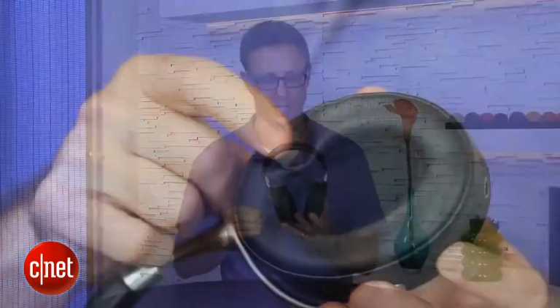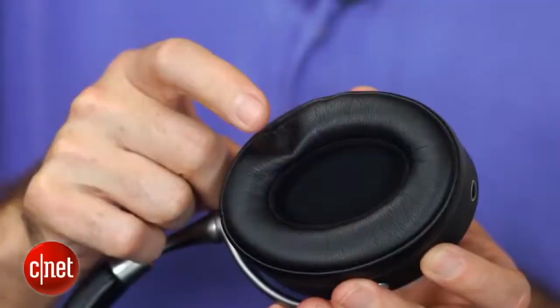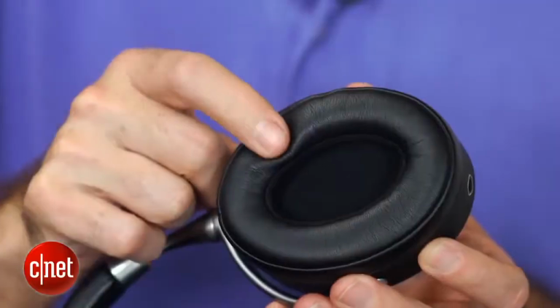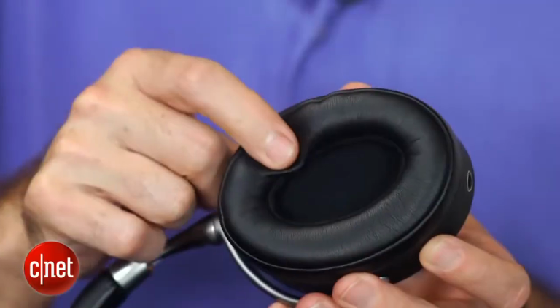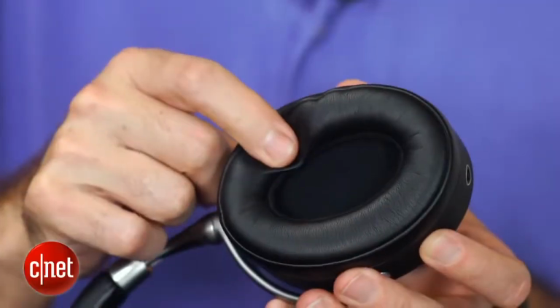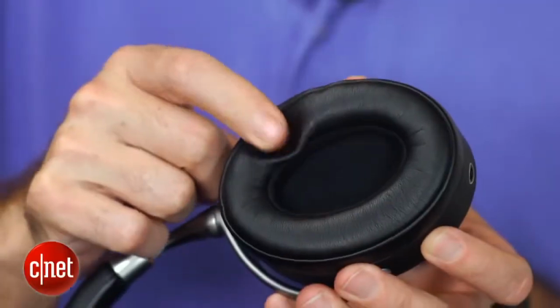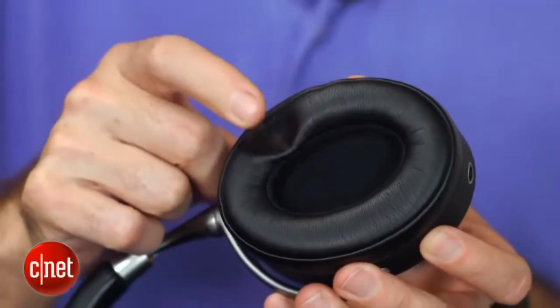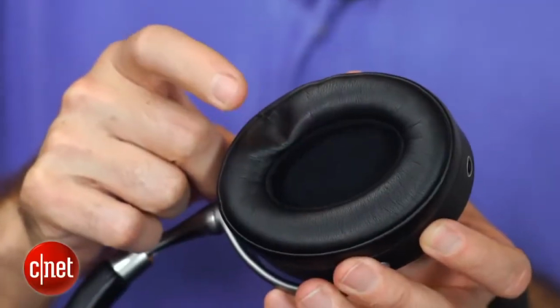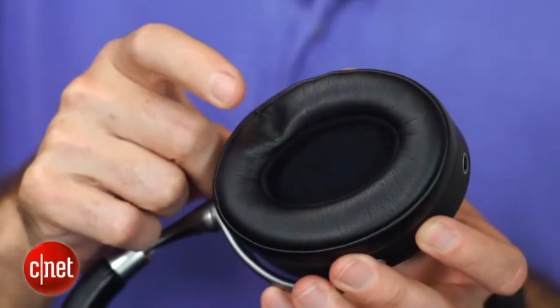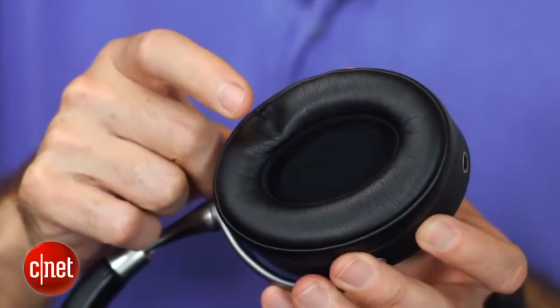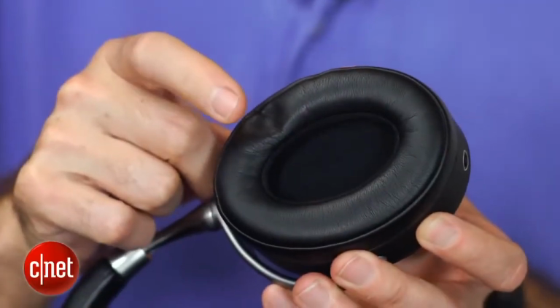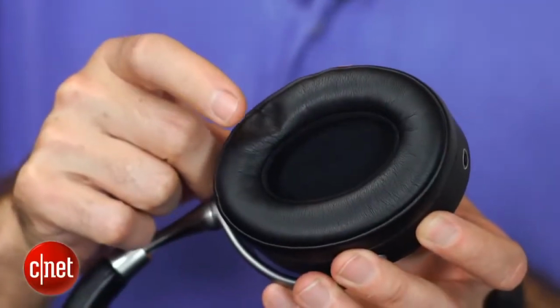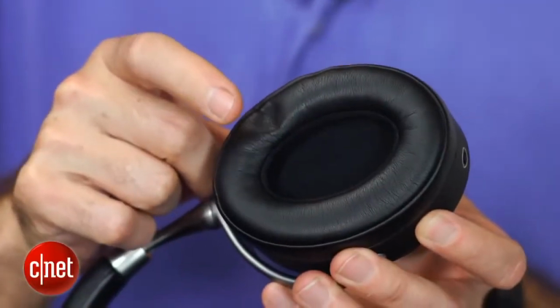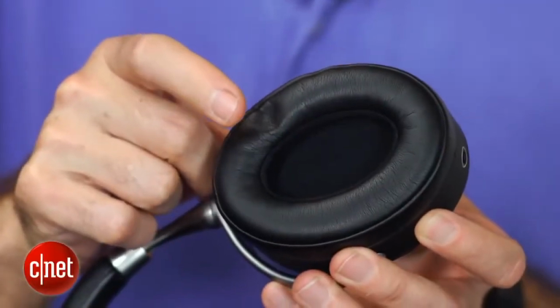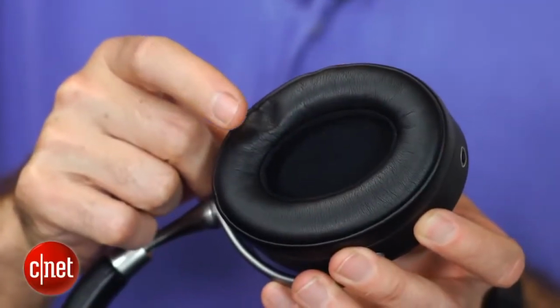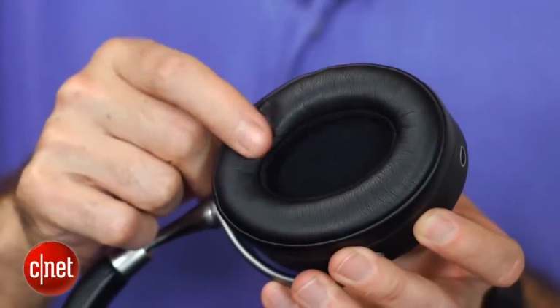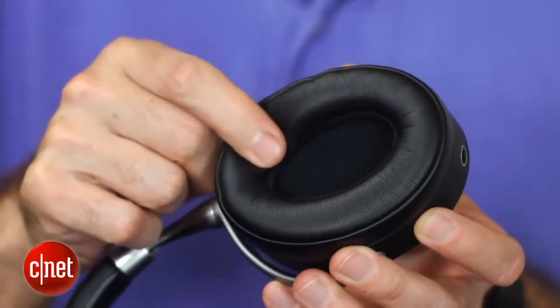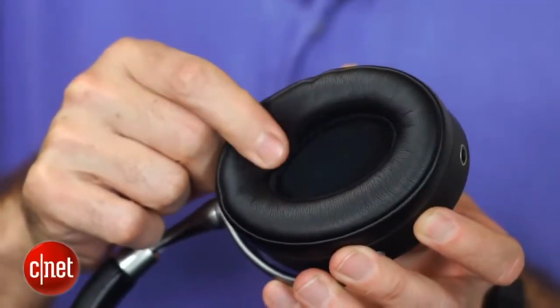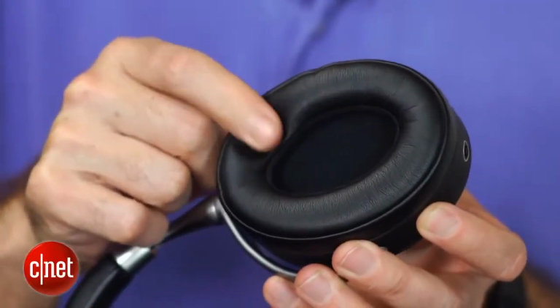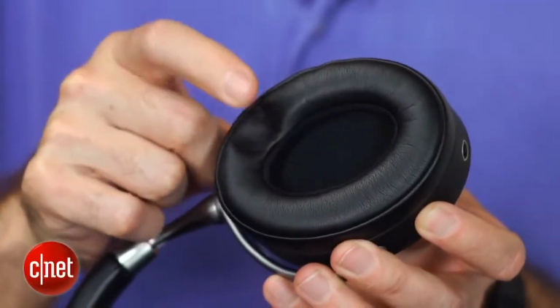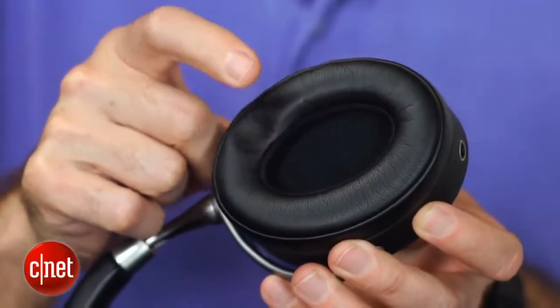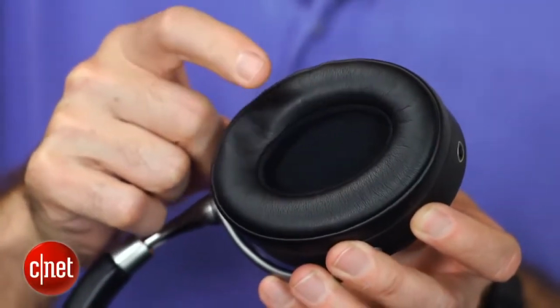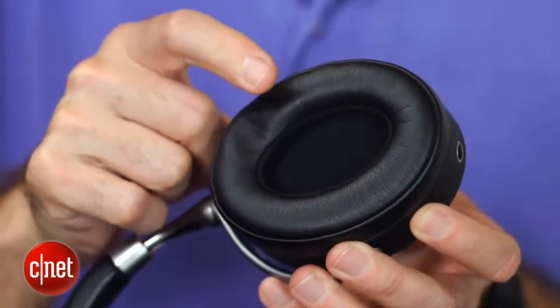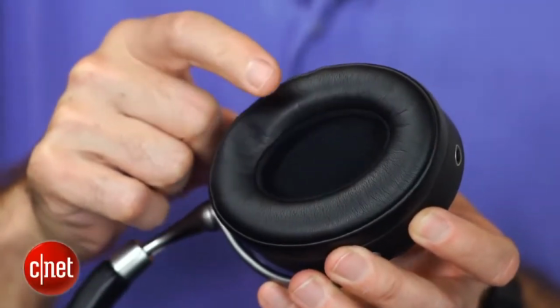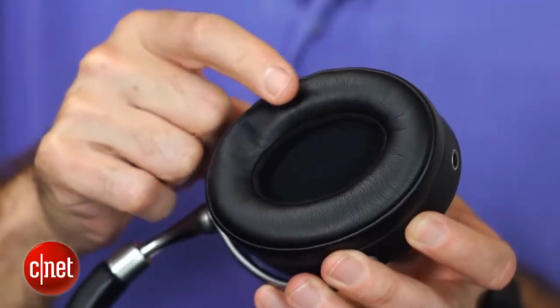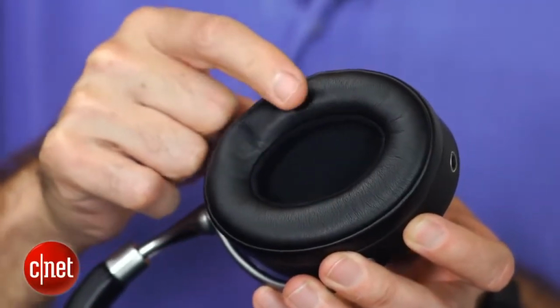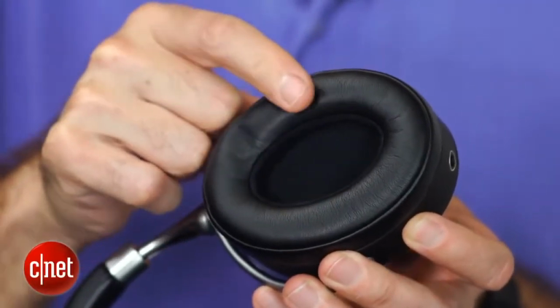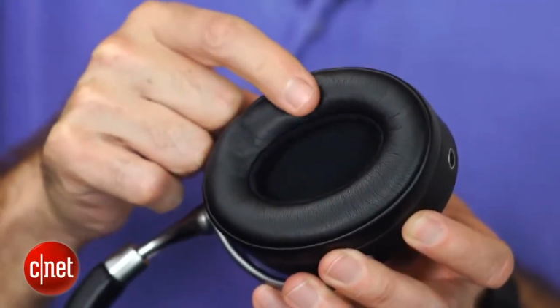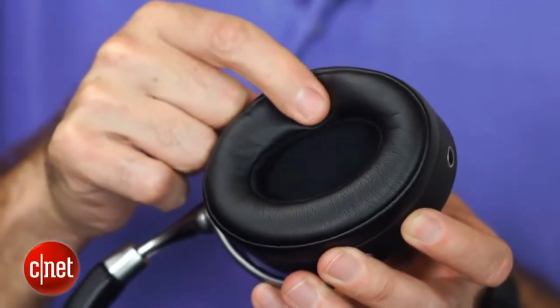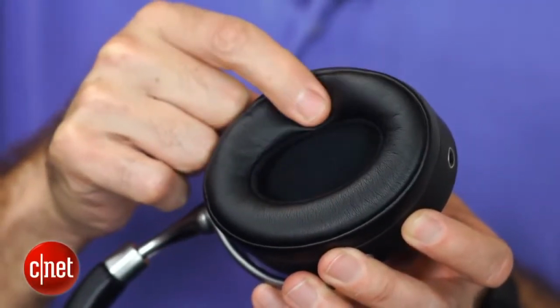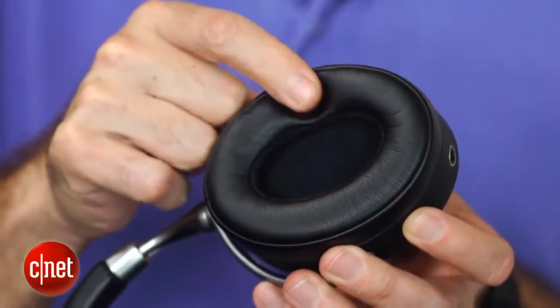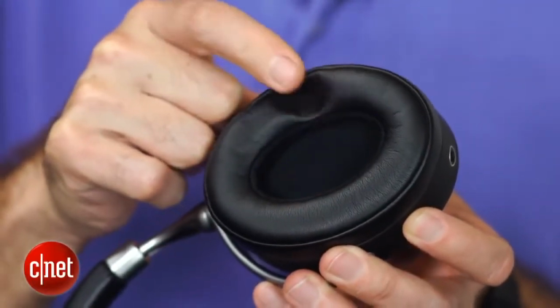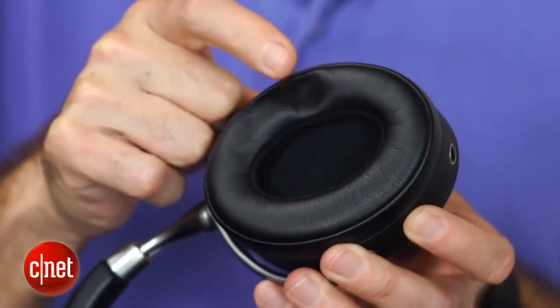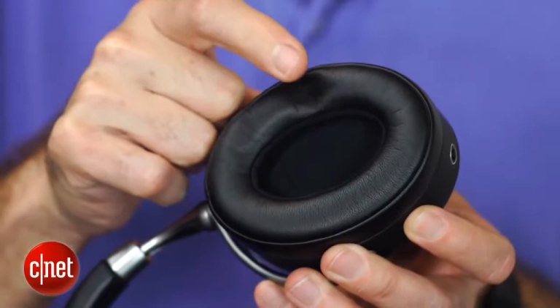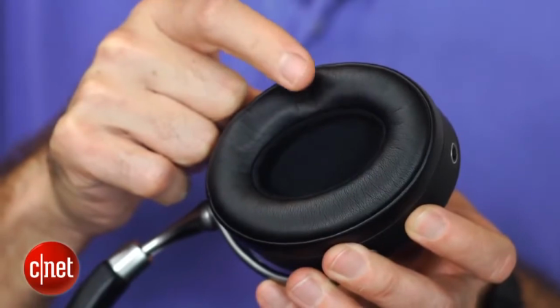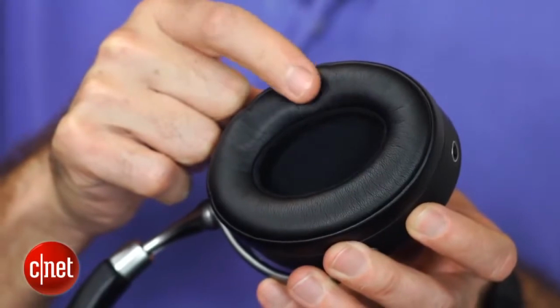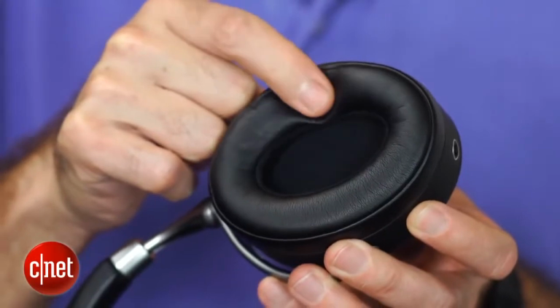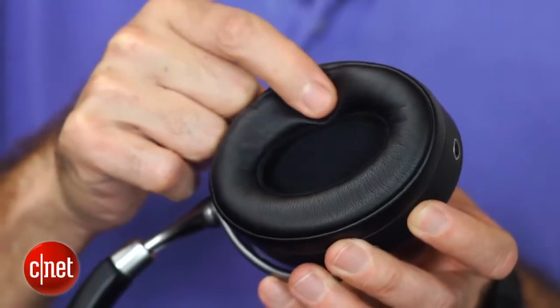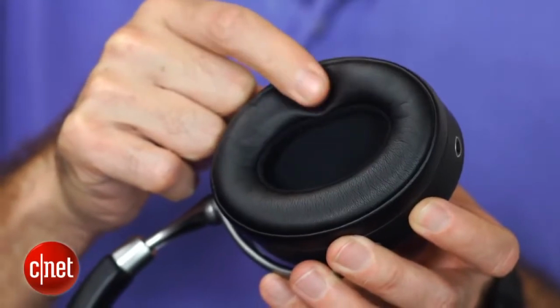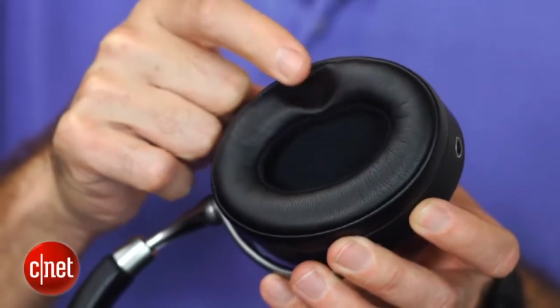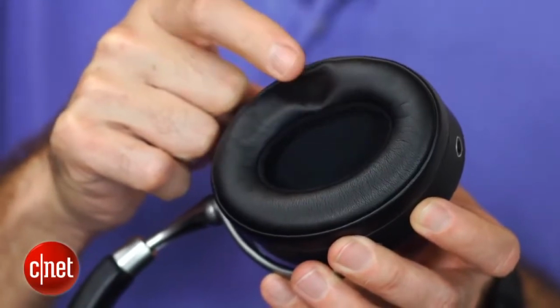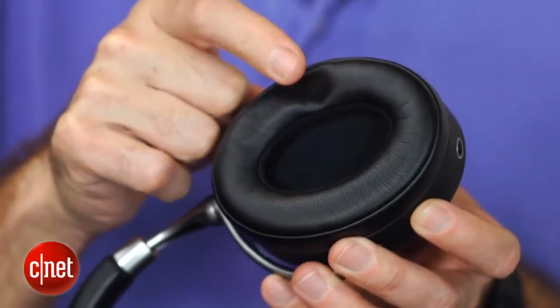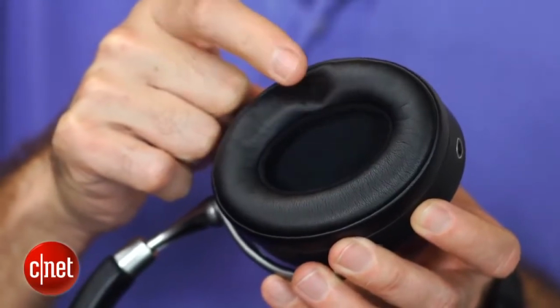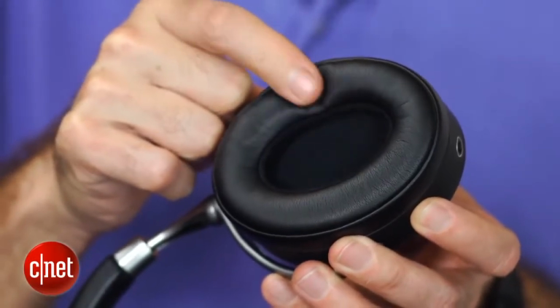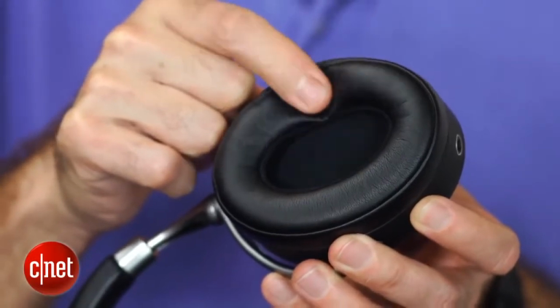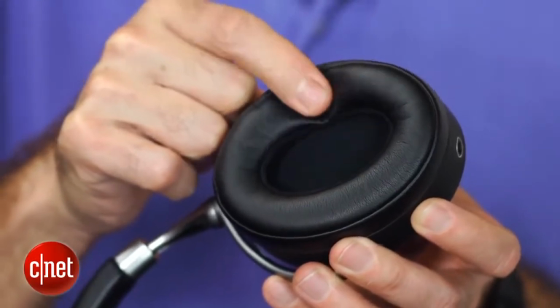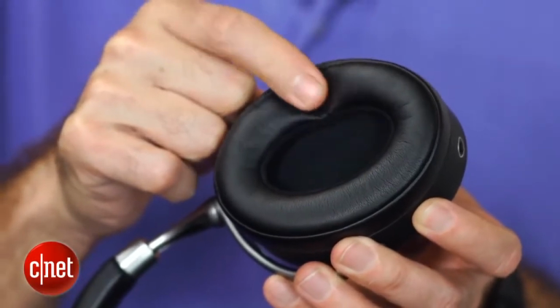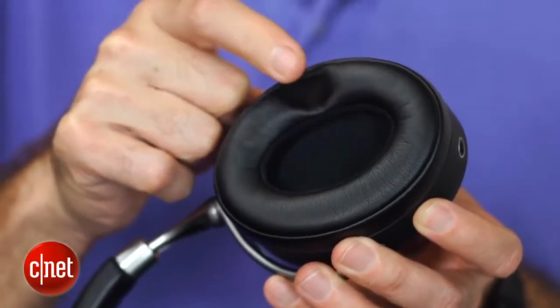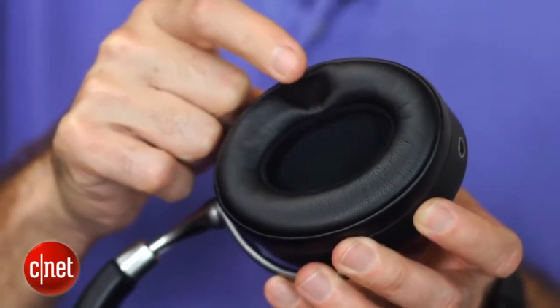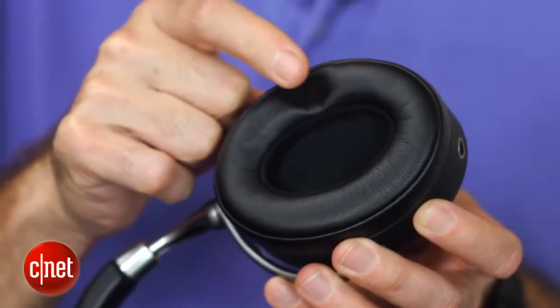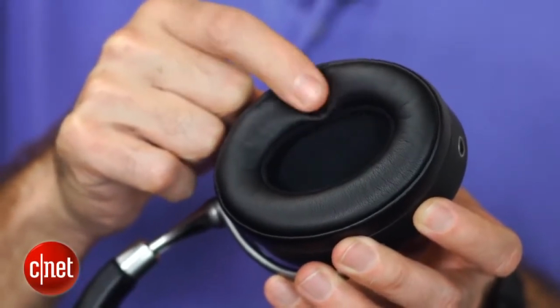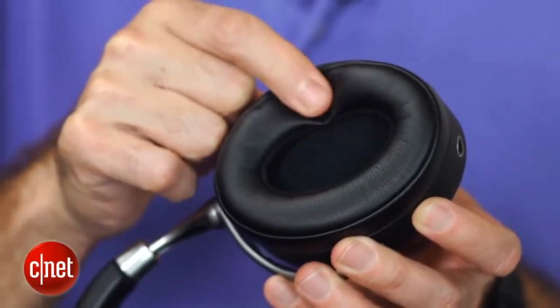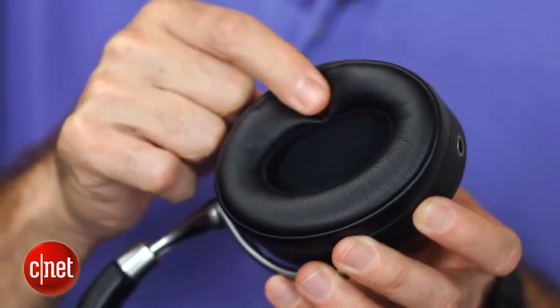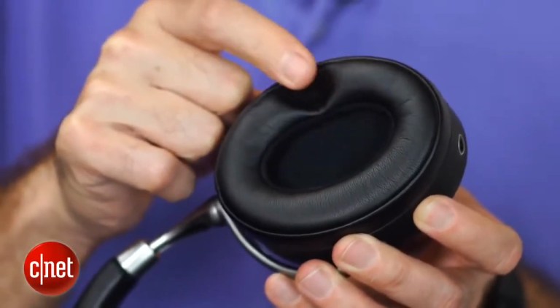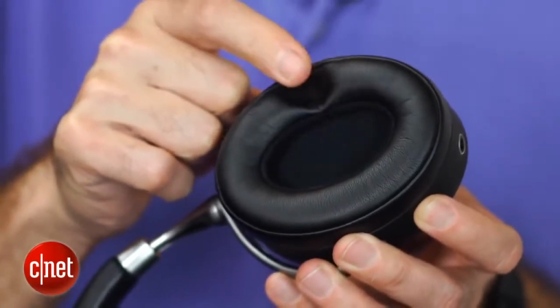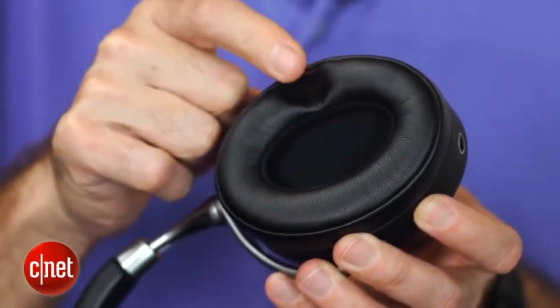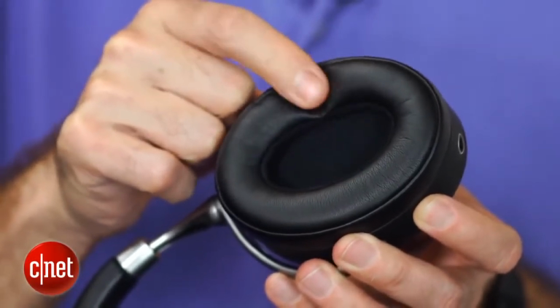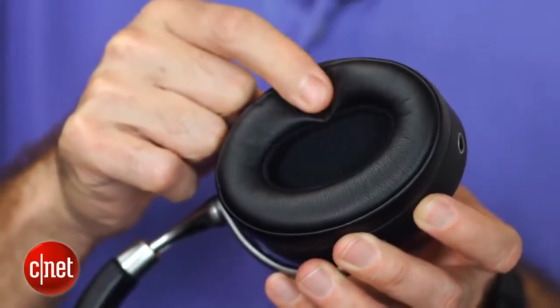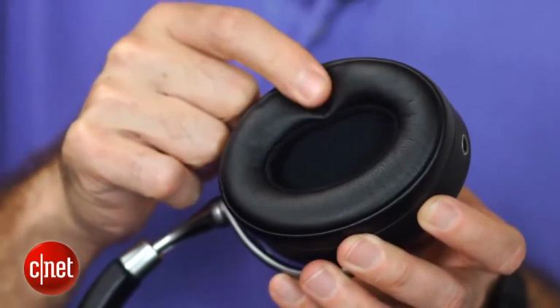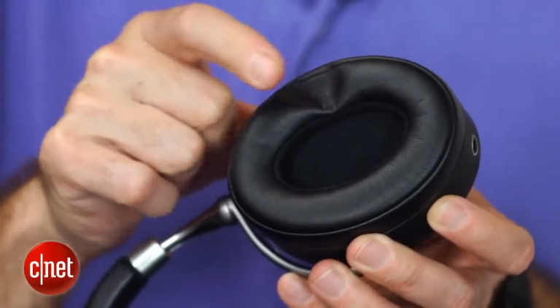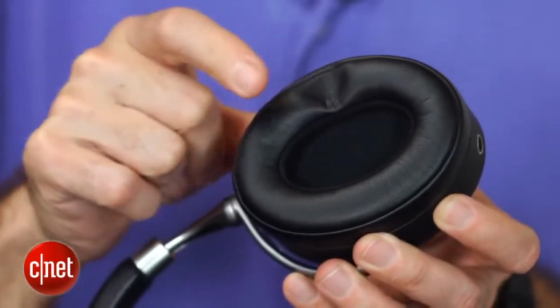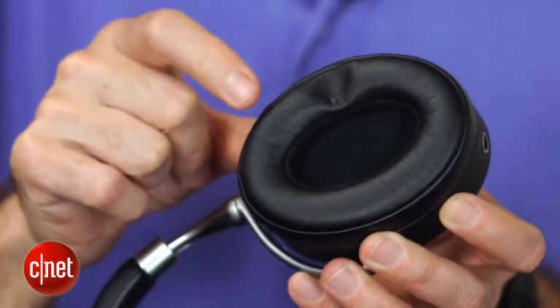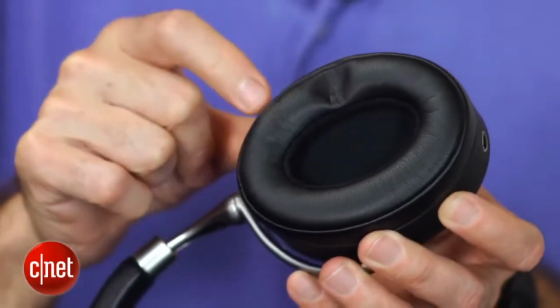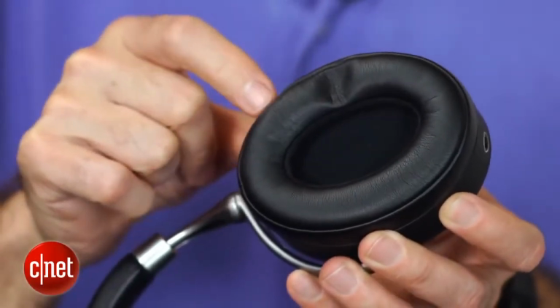They have nice, lushly padded ear cups, and they are comfortable to wear. I wouldn't say they're super comfortable over a long period of time, but they are comfortable.